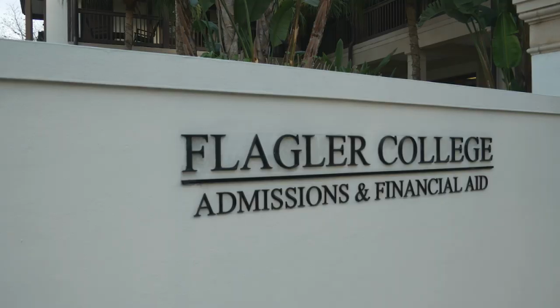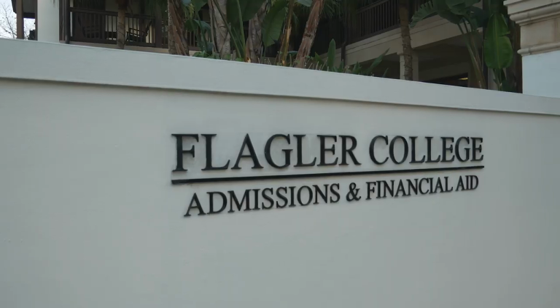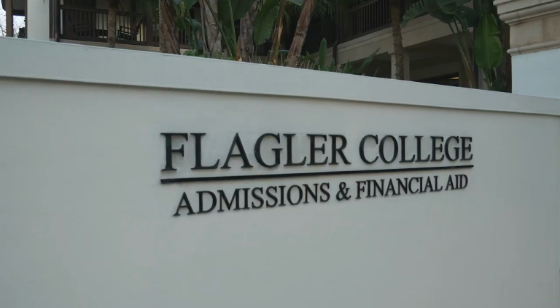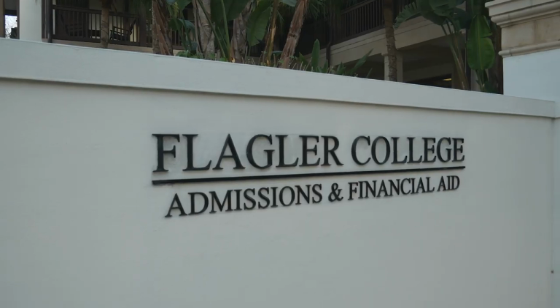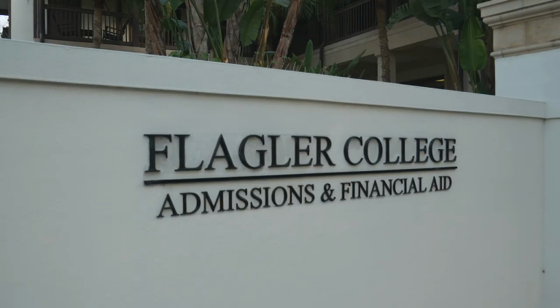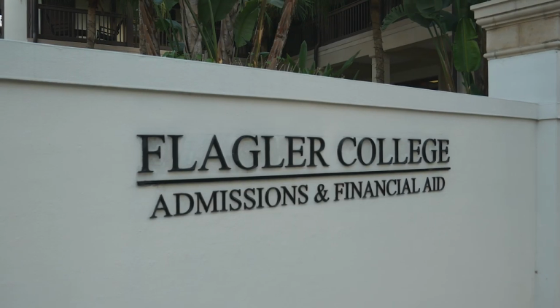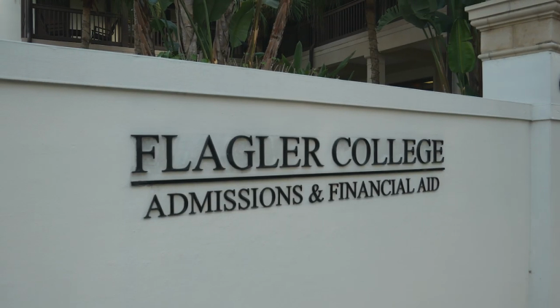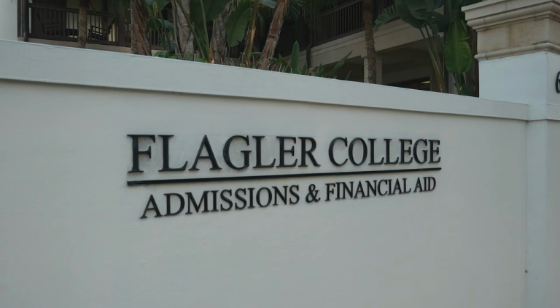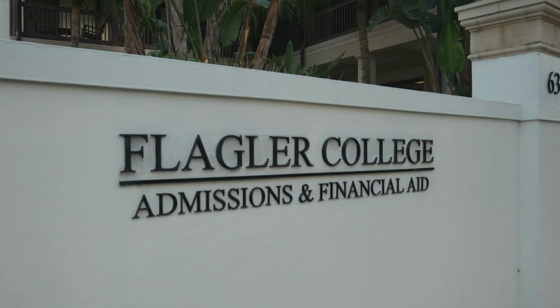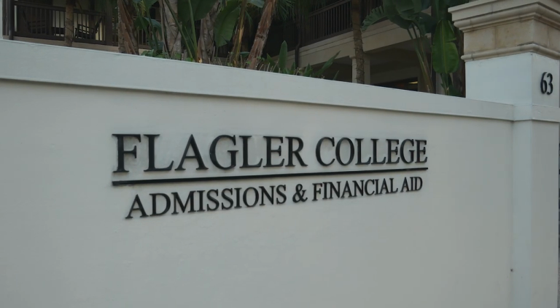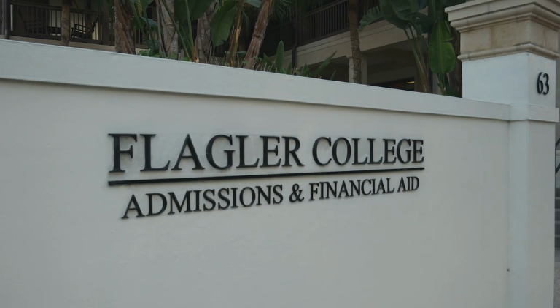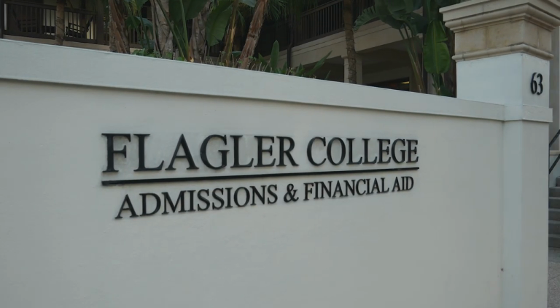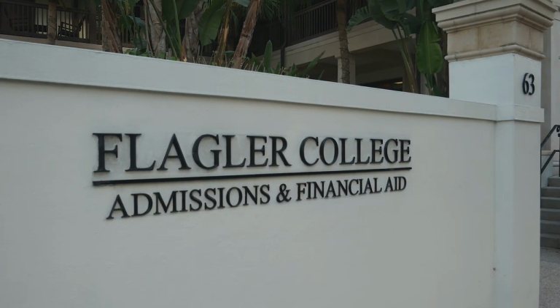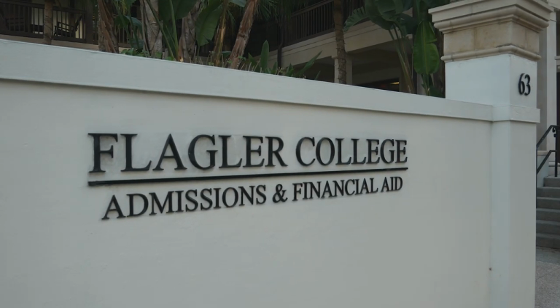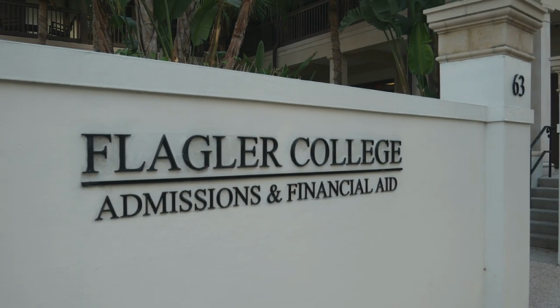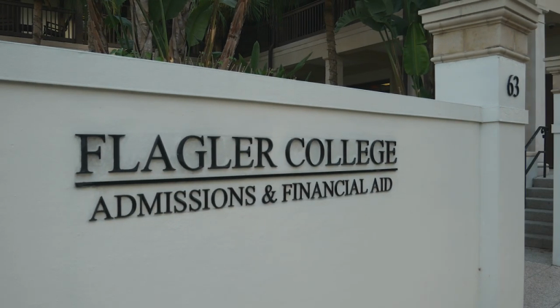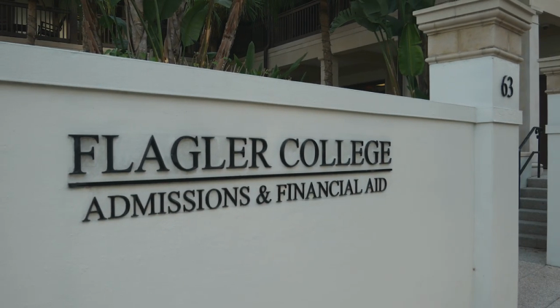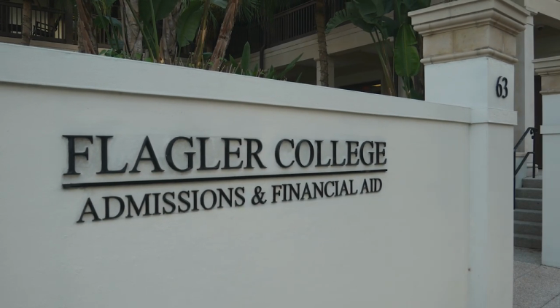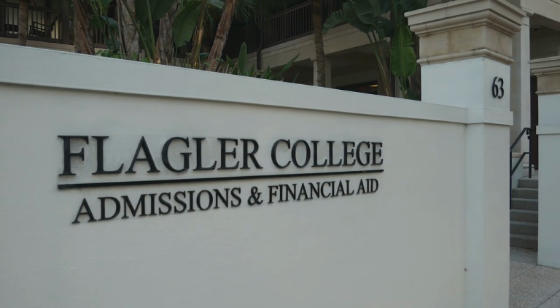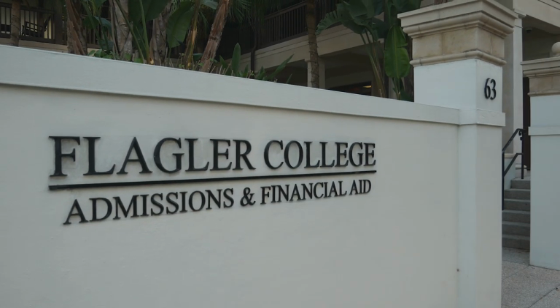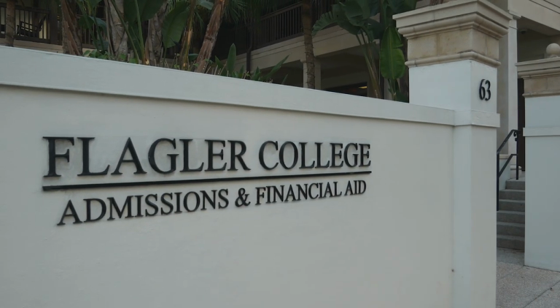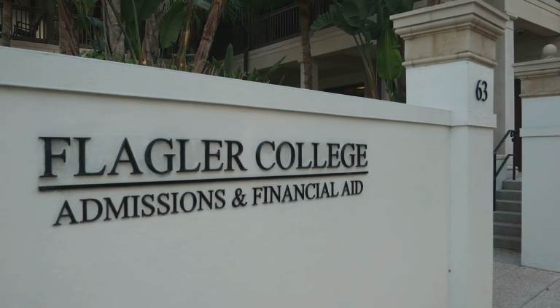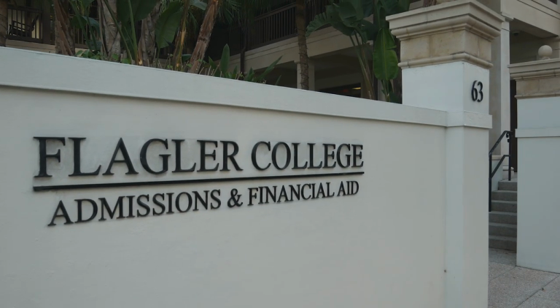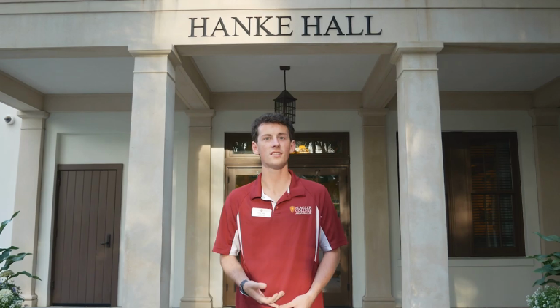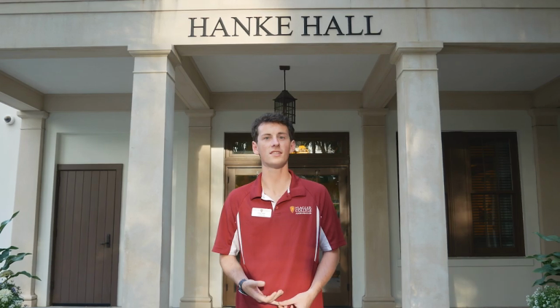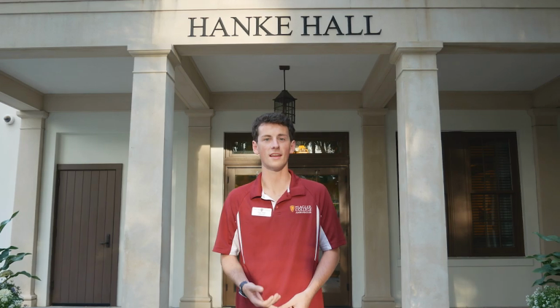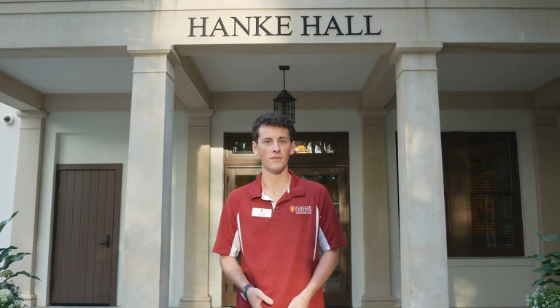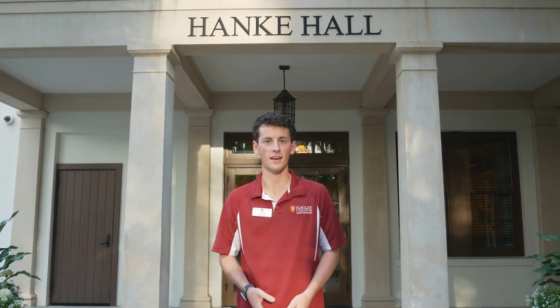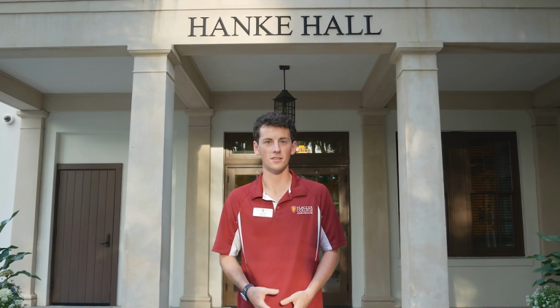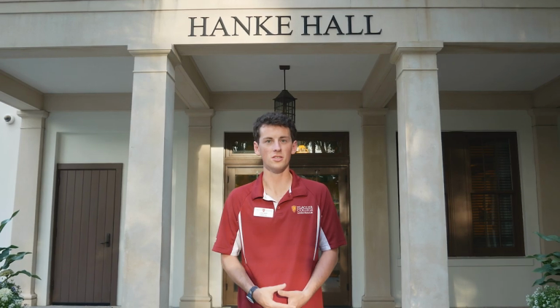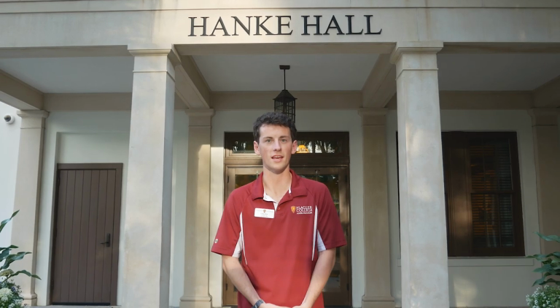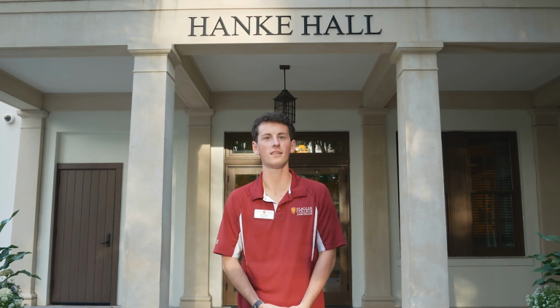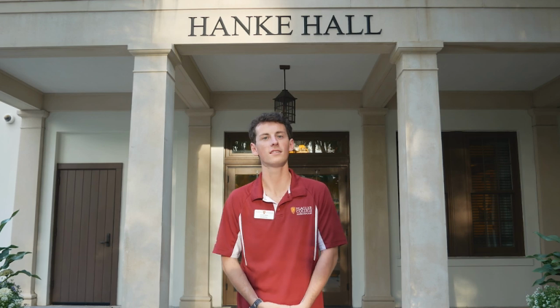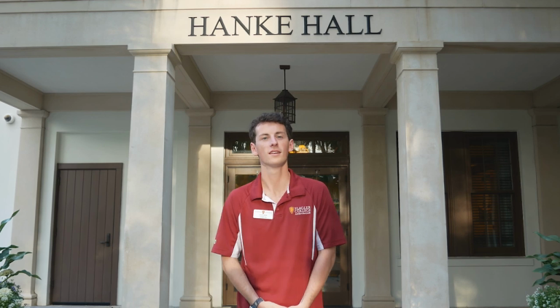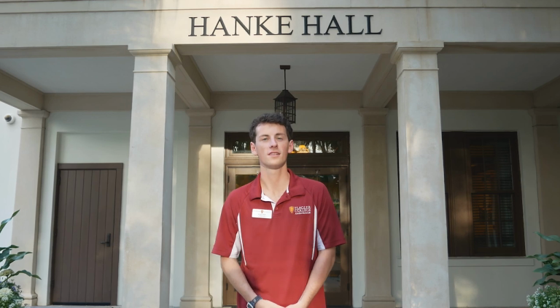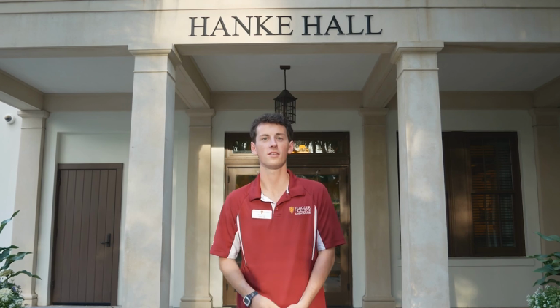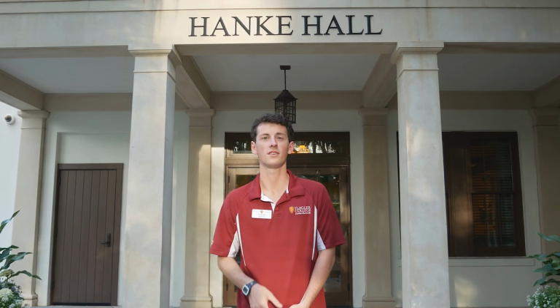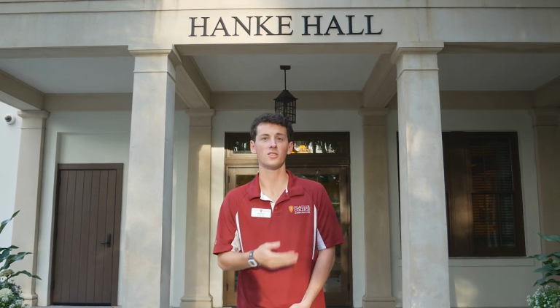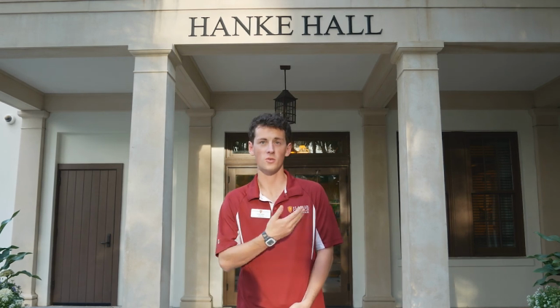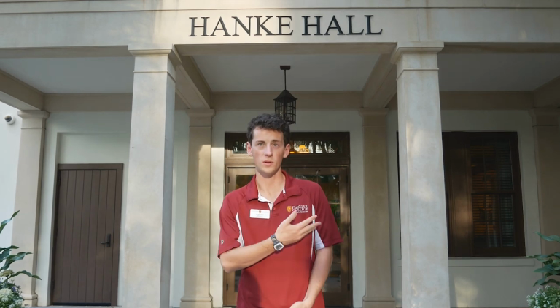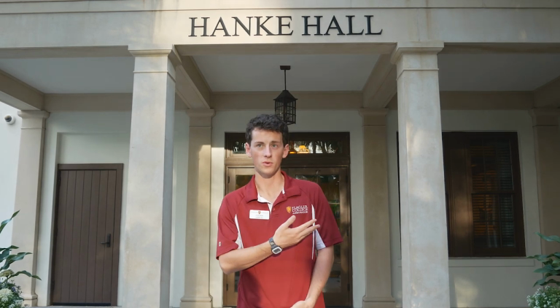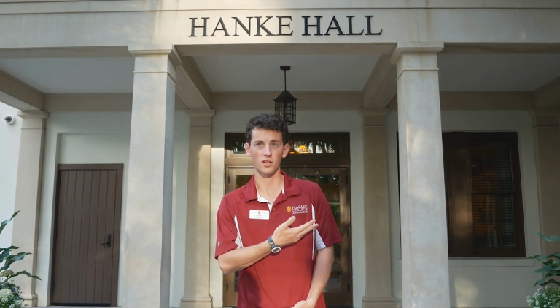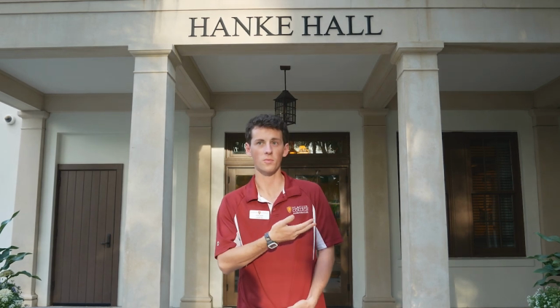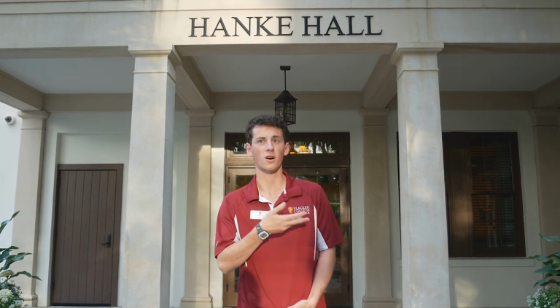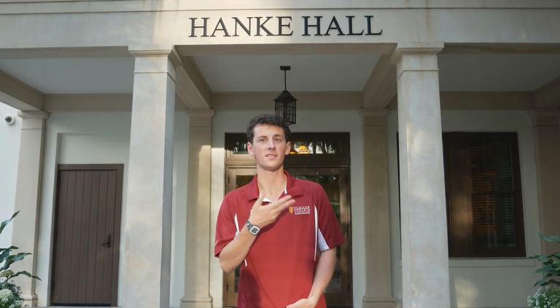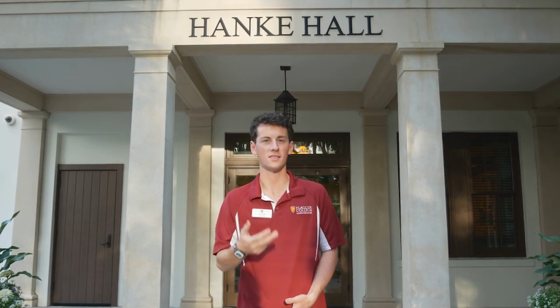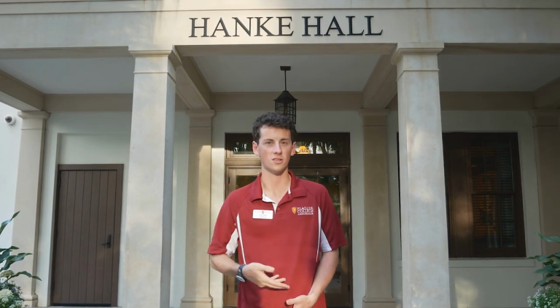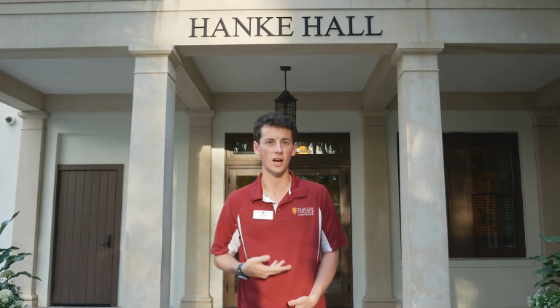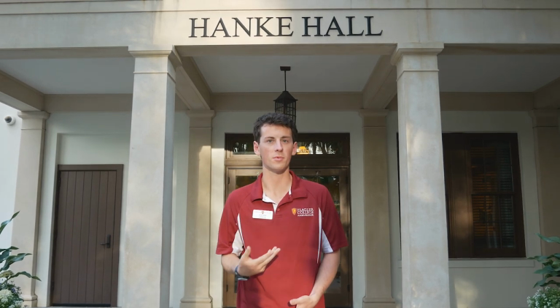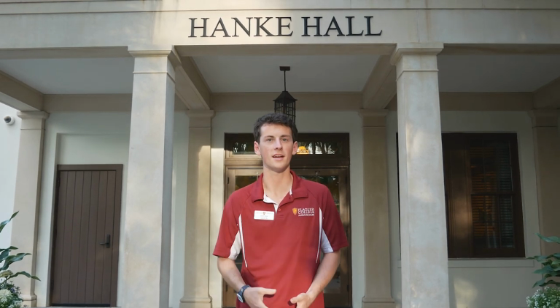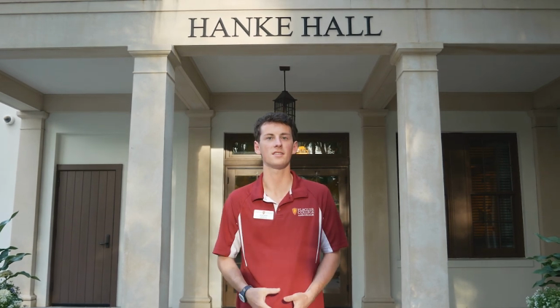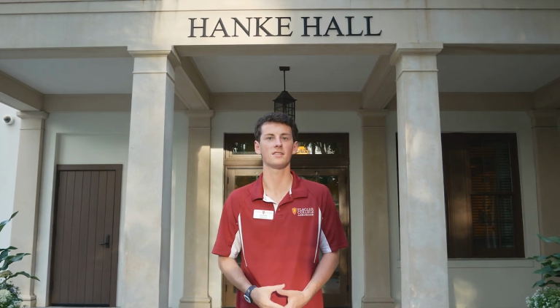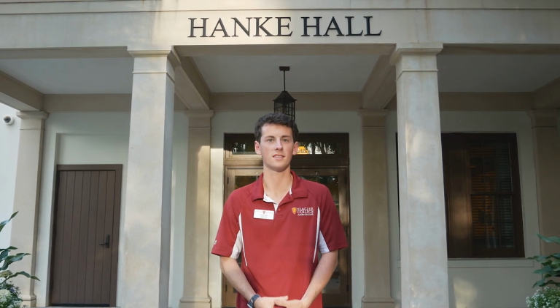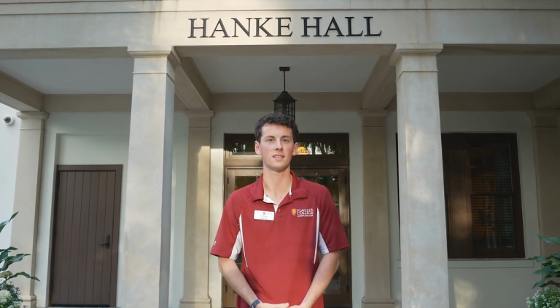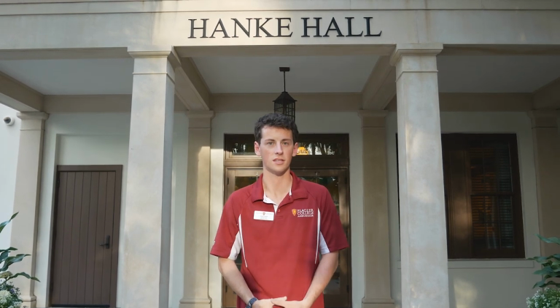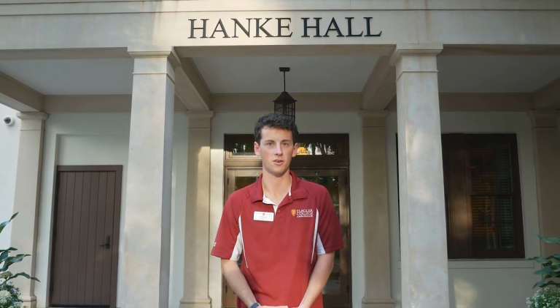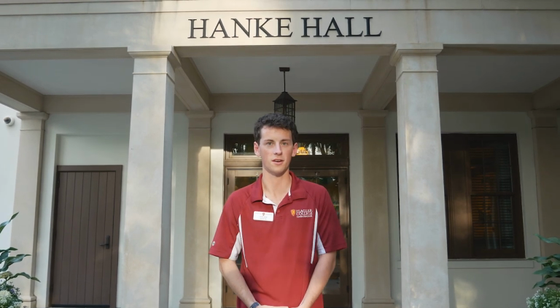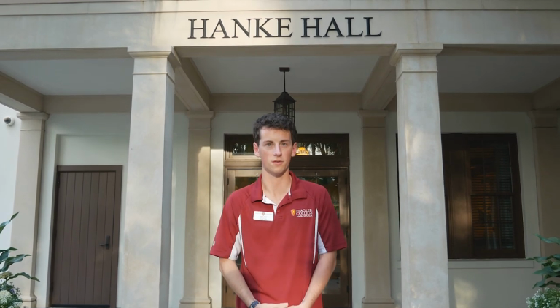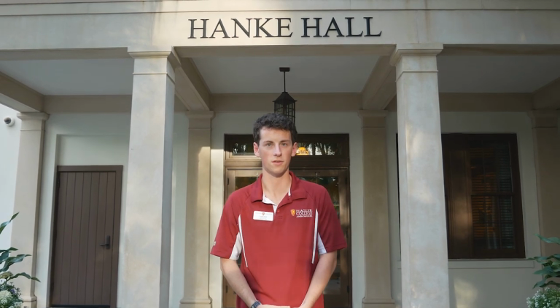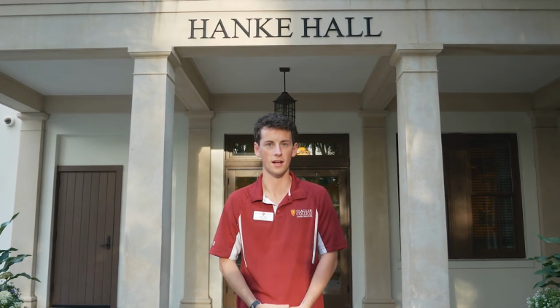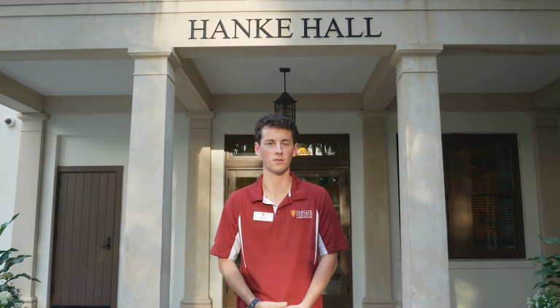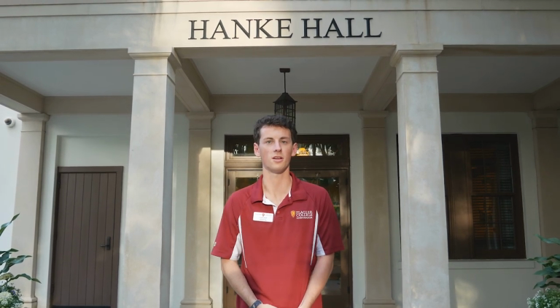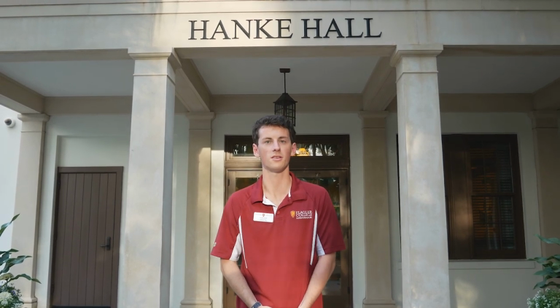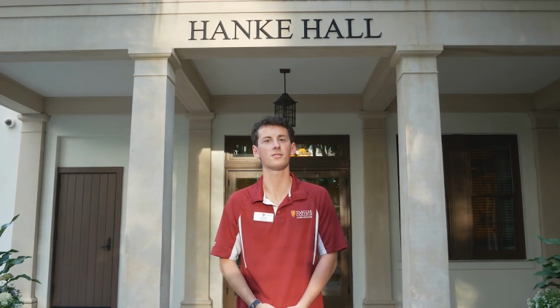This is Henke Hall. This houses the Office of Admissions and Financial Aid, so these are the people that are processing your applications and getting you ready for Flagler College.